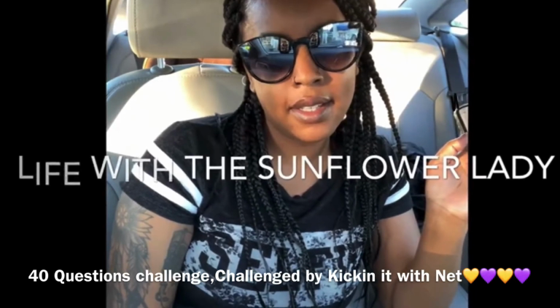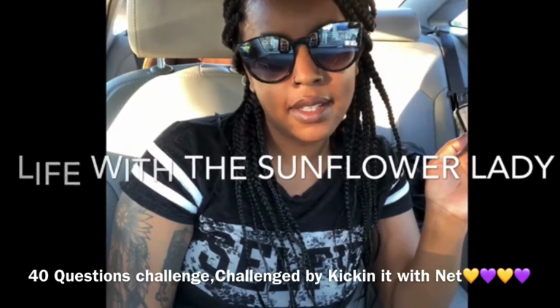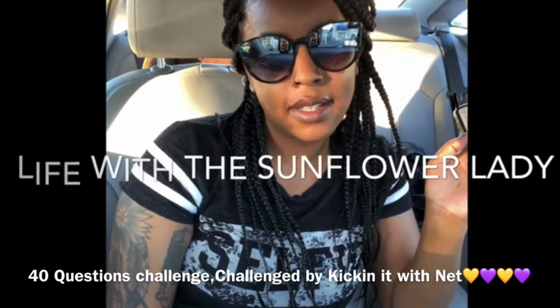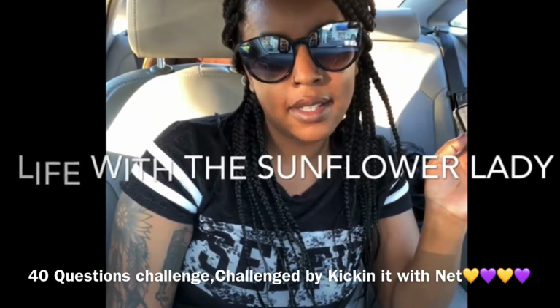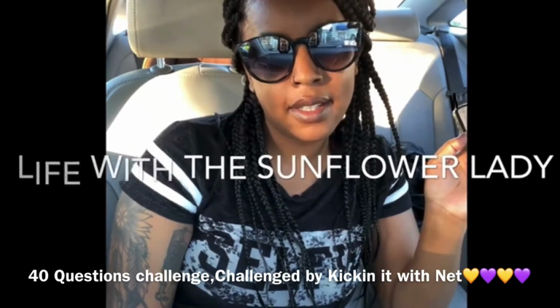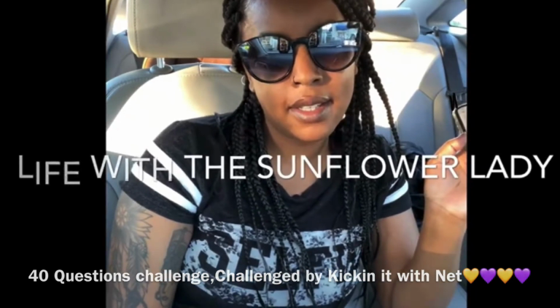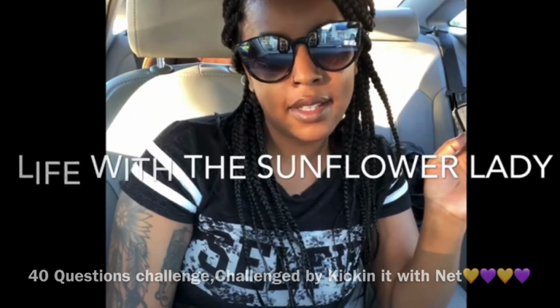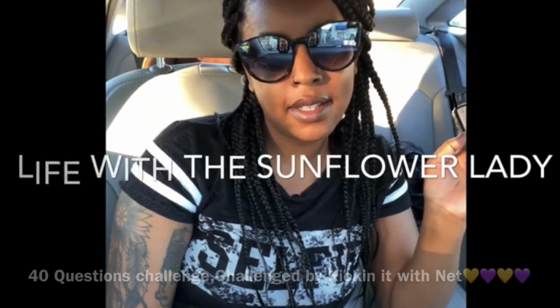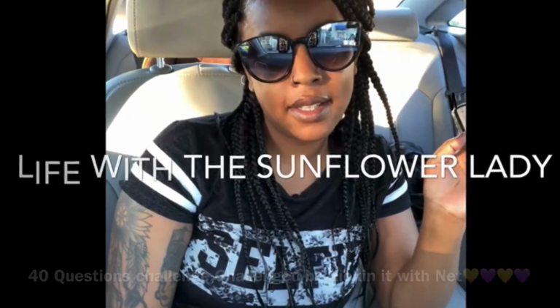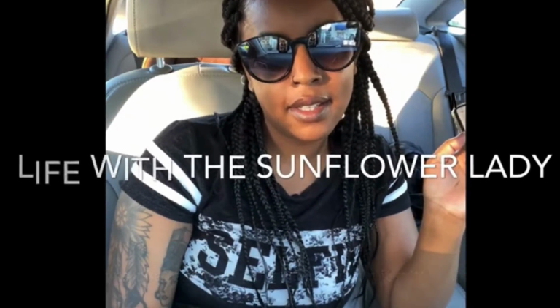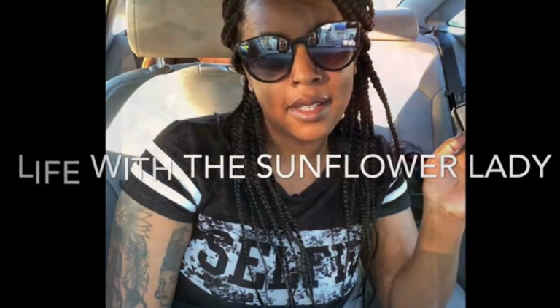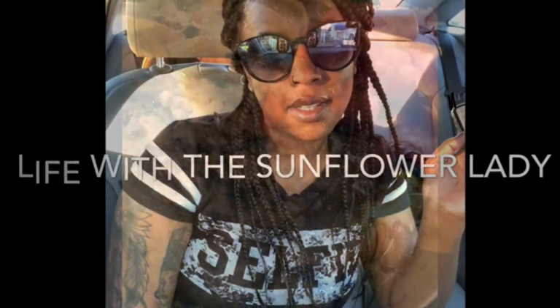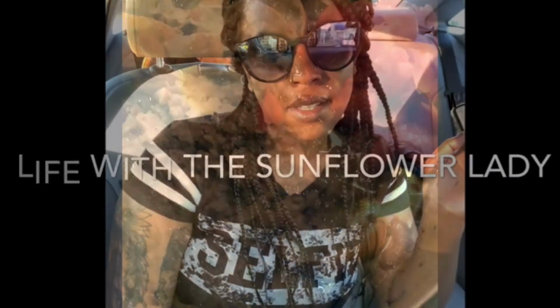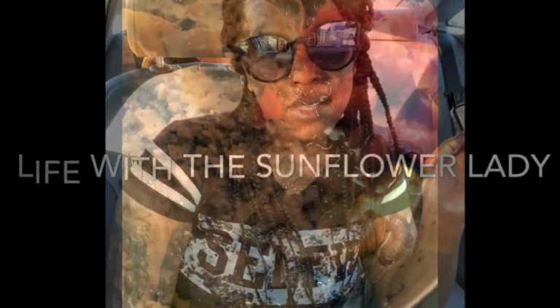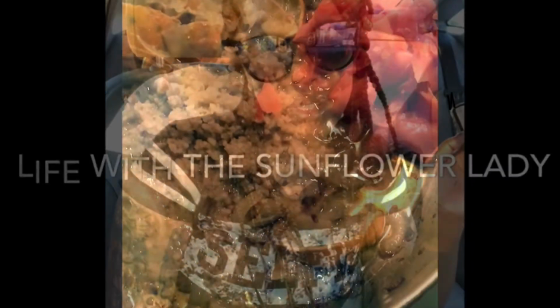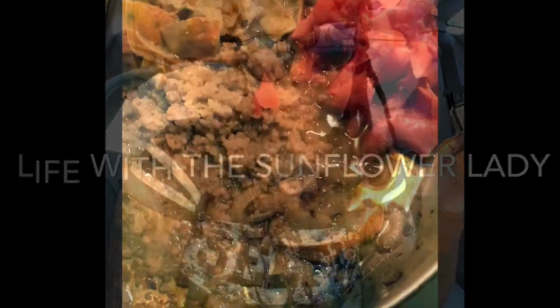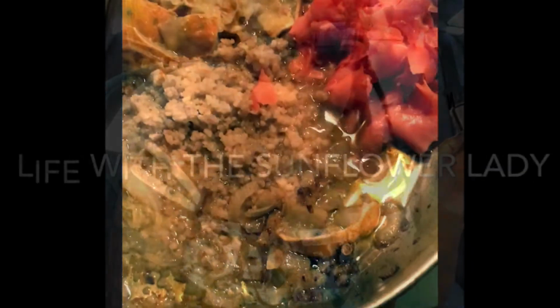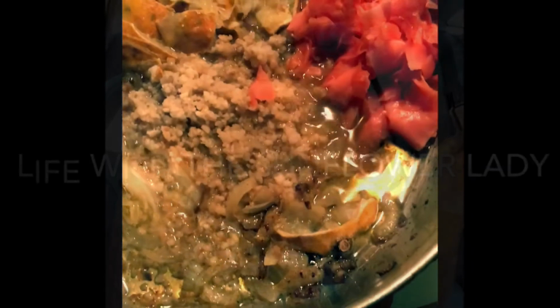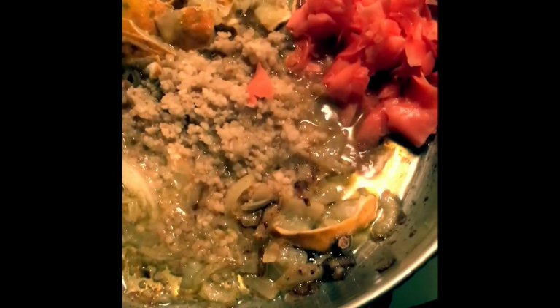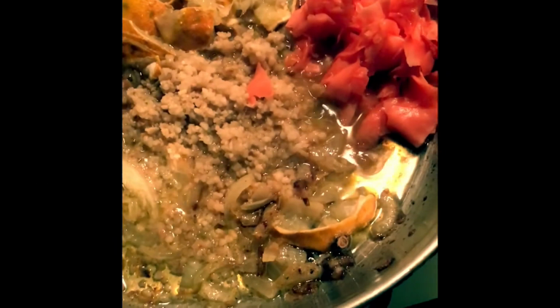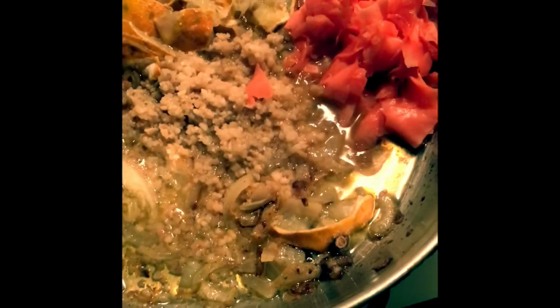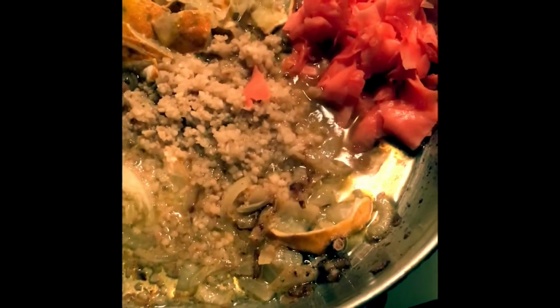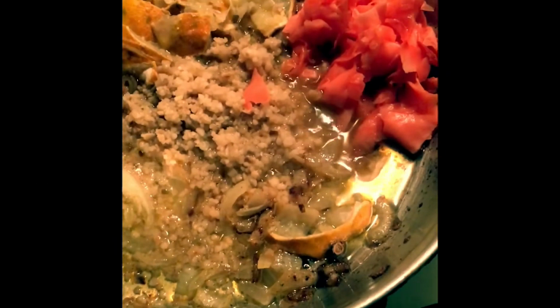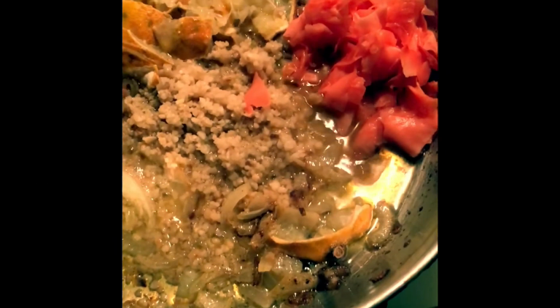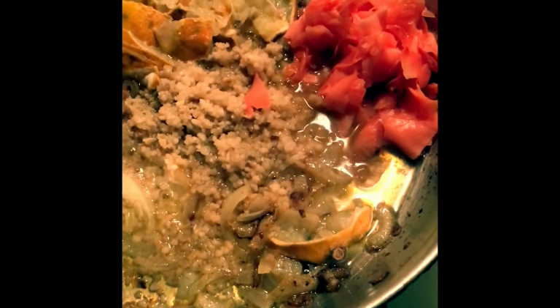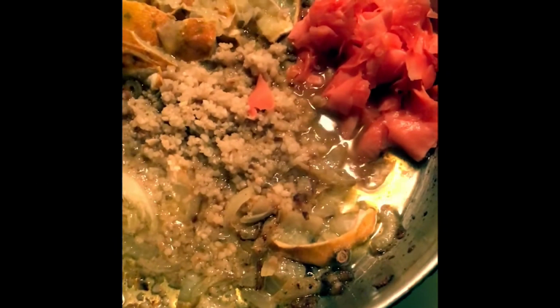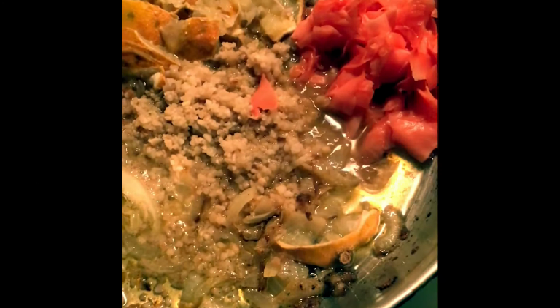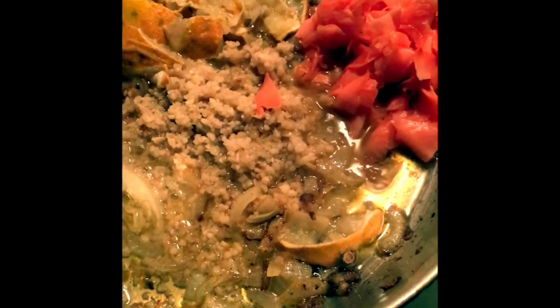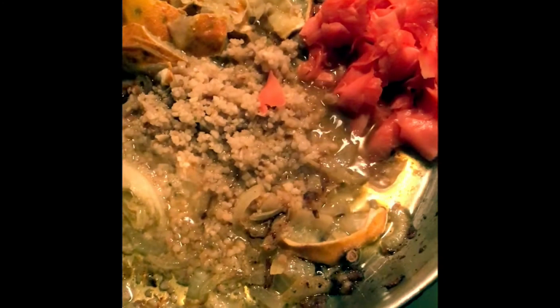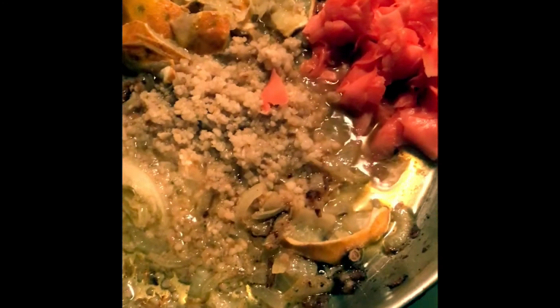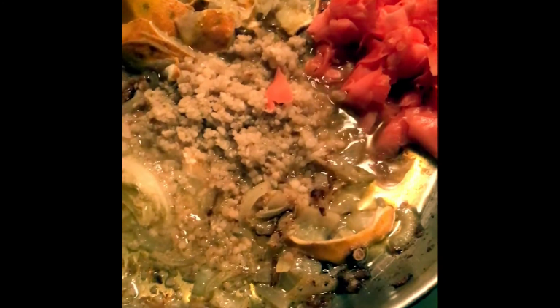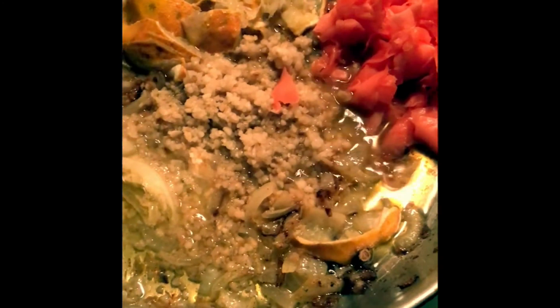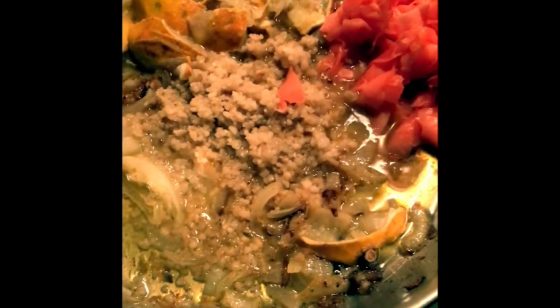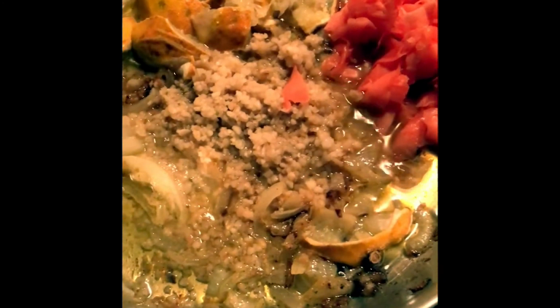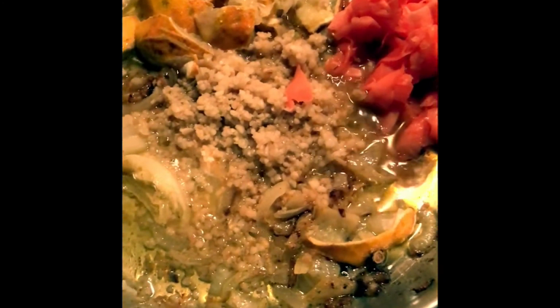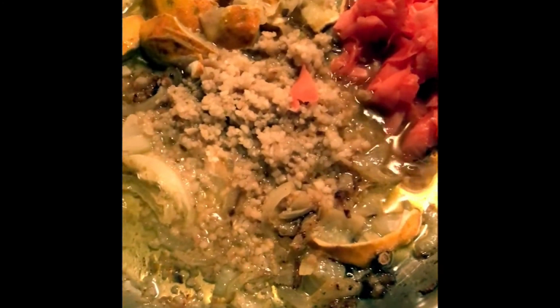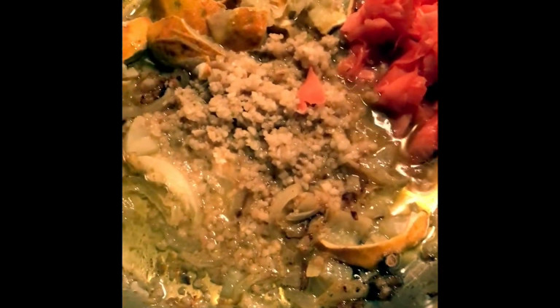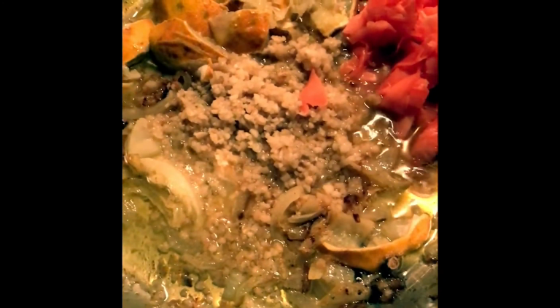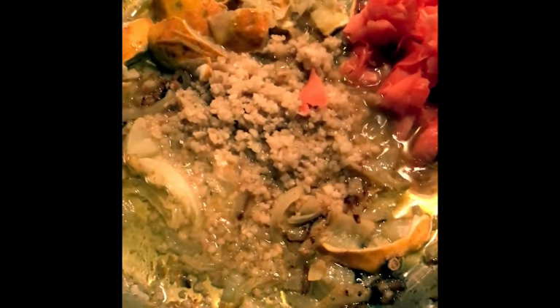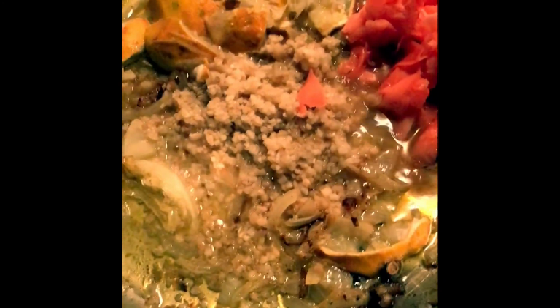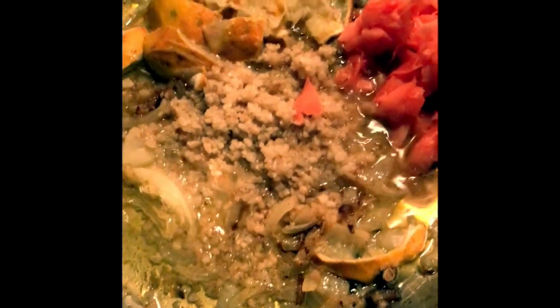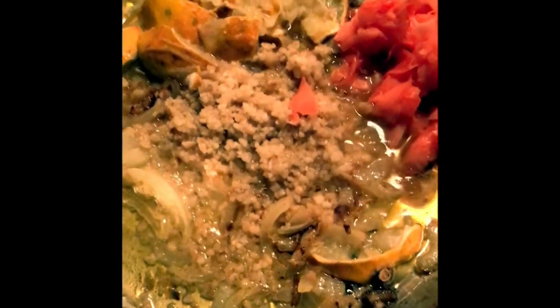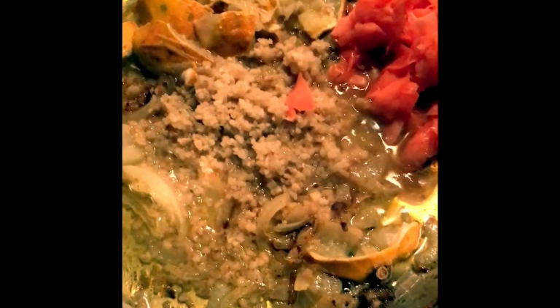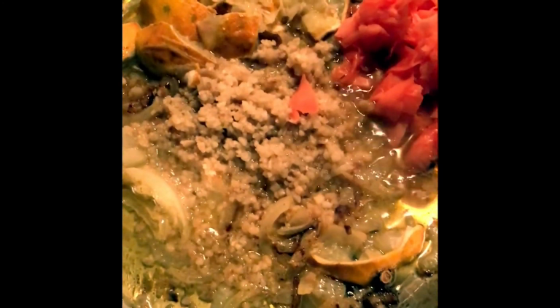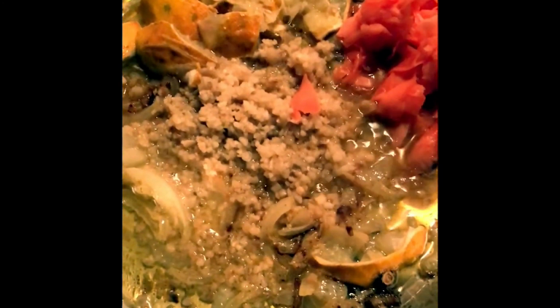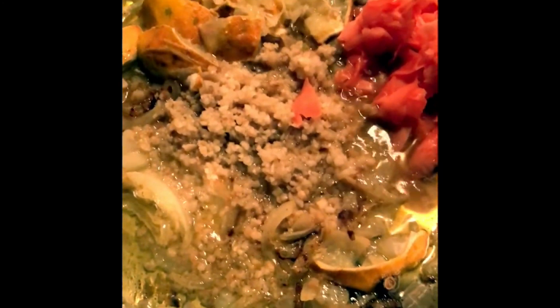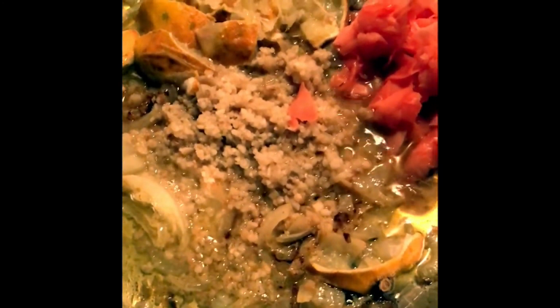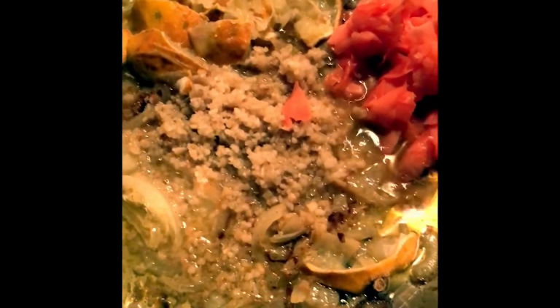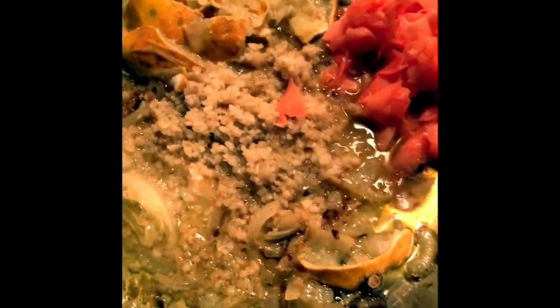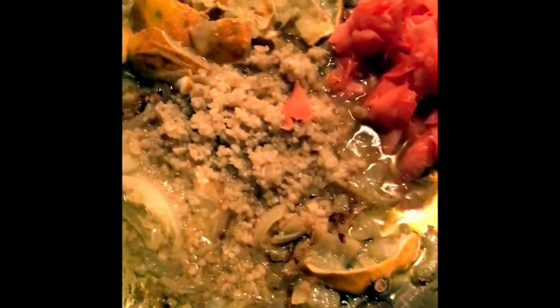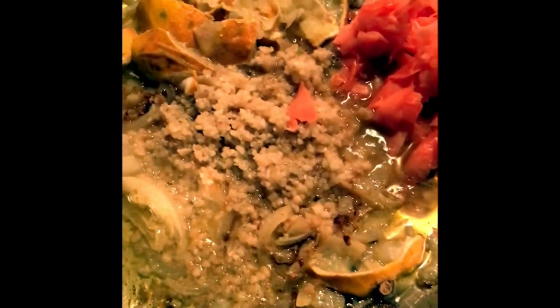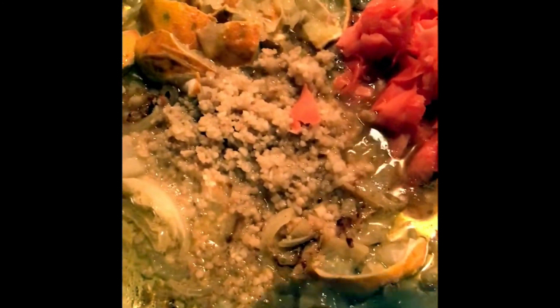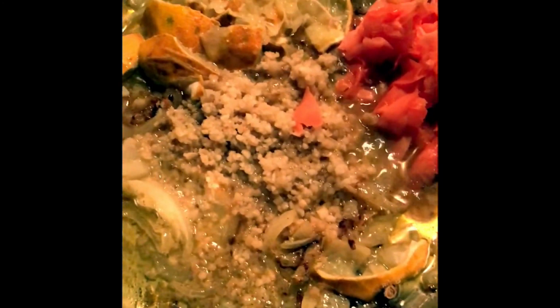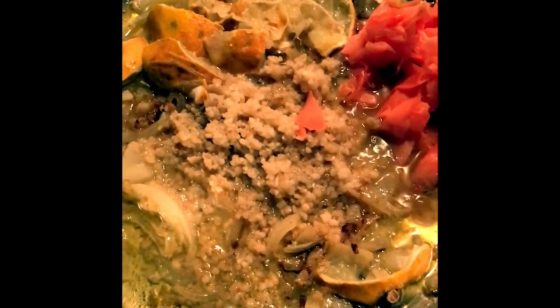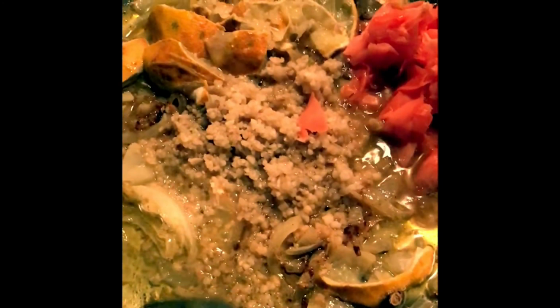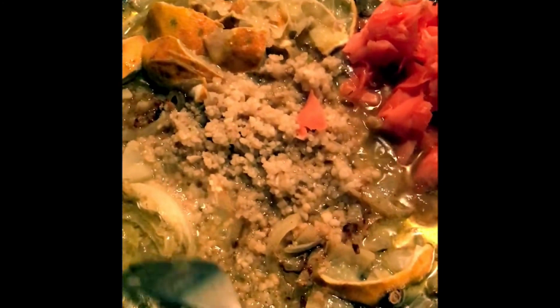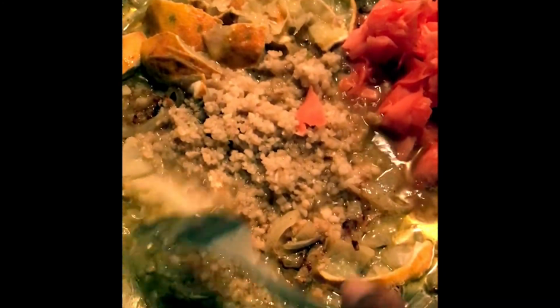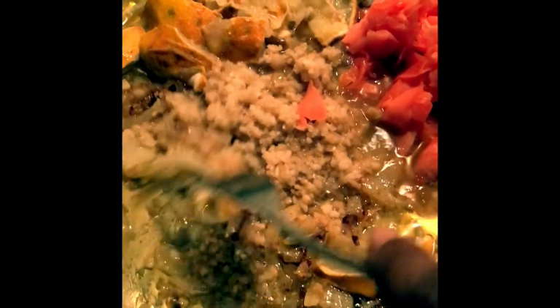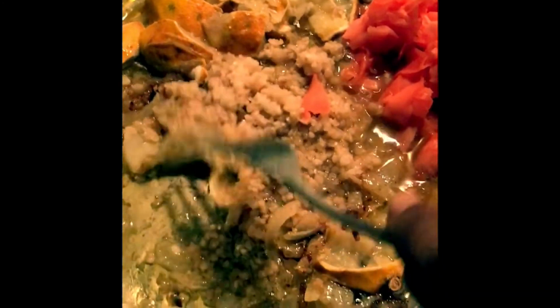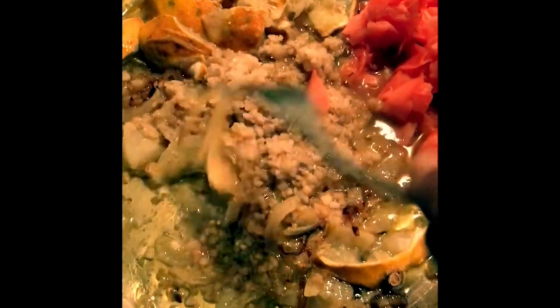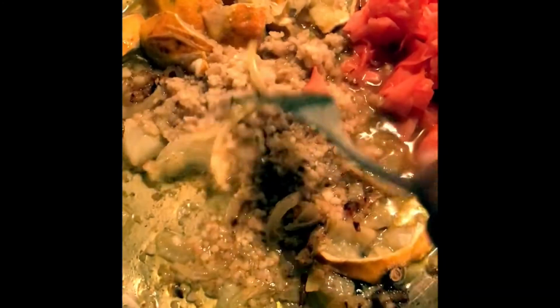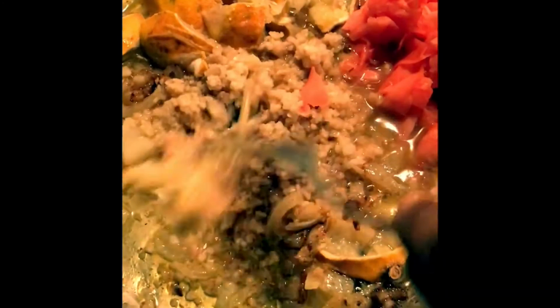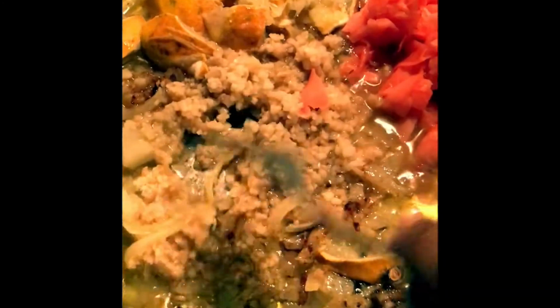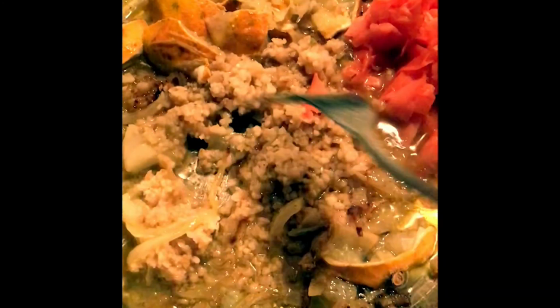It's Saturday, it's Halloween — Happy Halloween you guys! So I decided to stir up my own little brew.